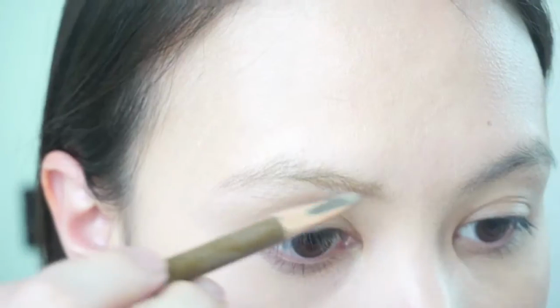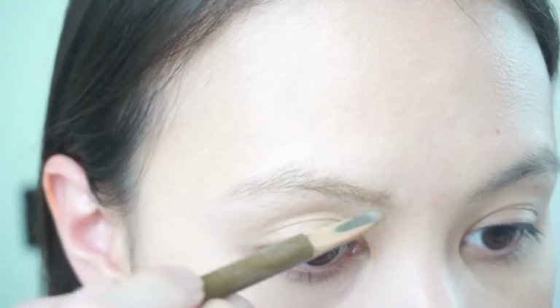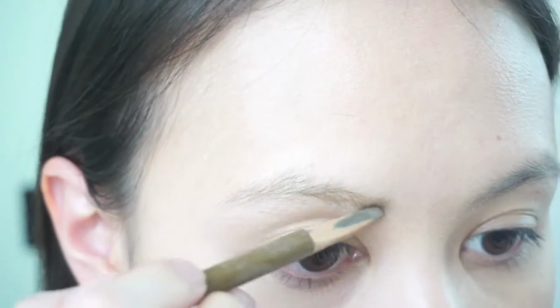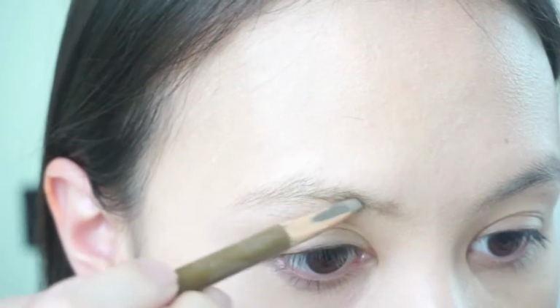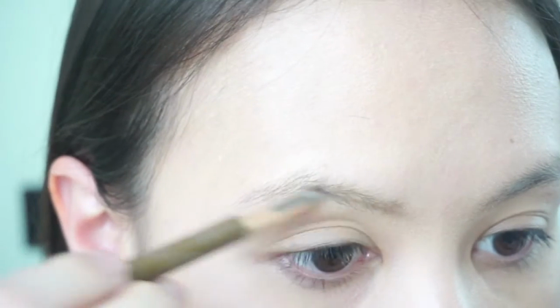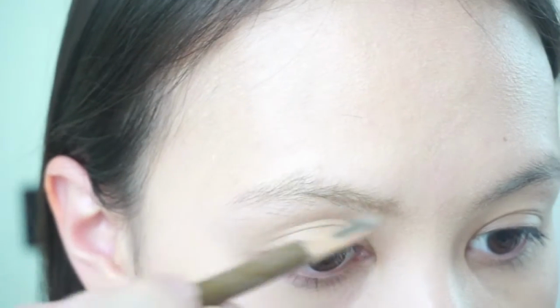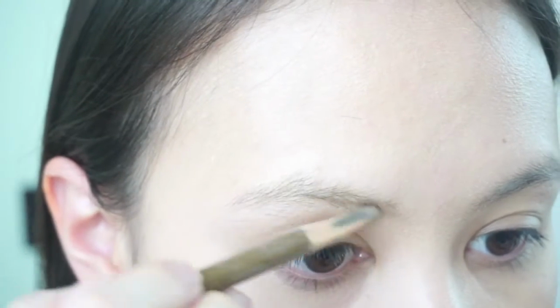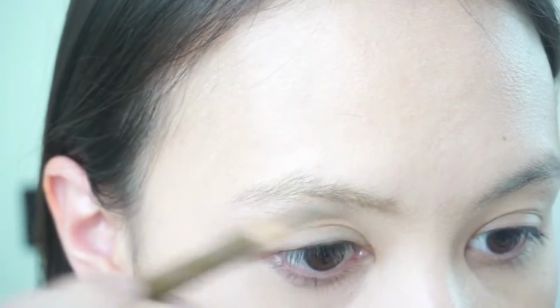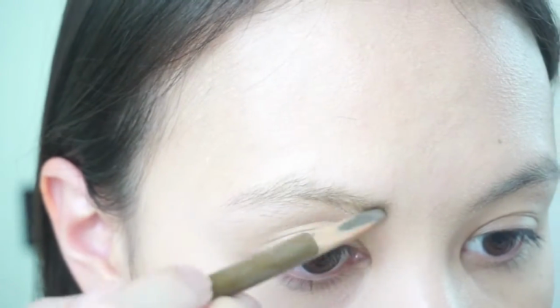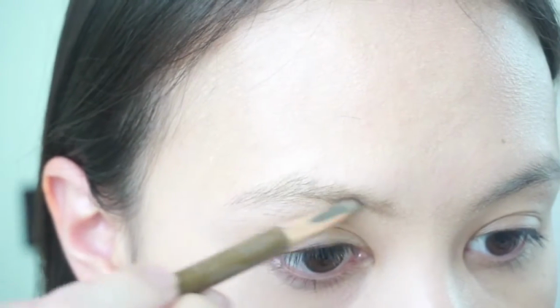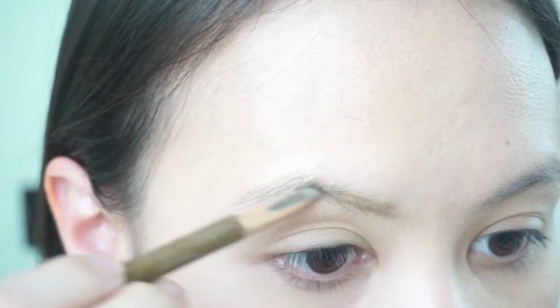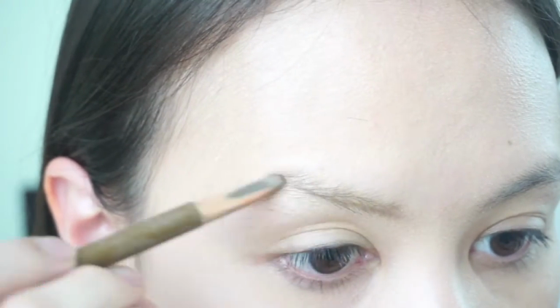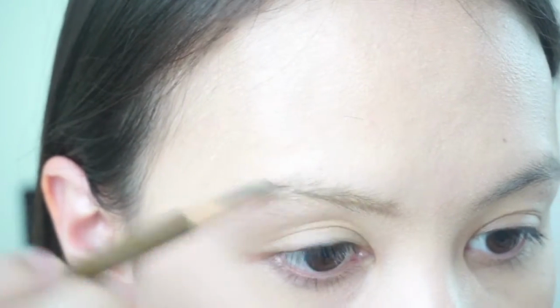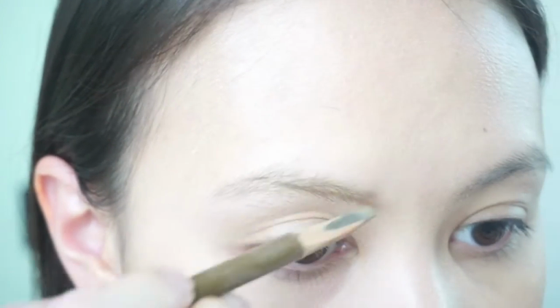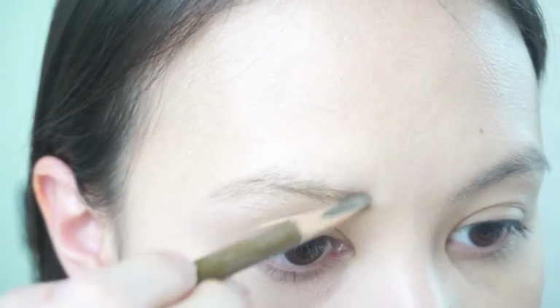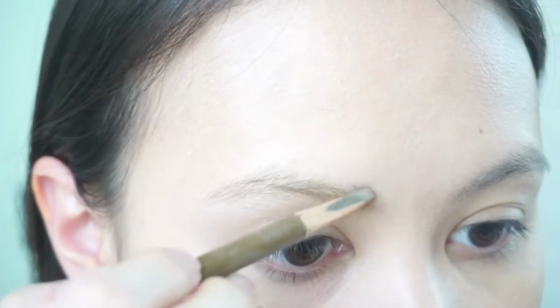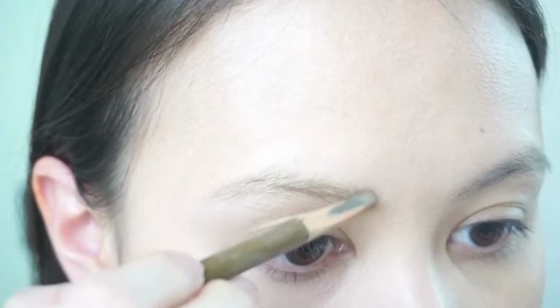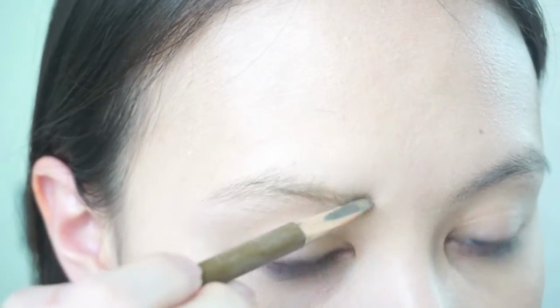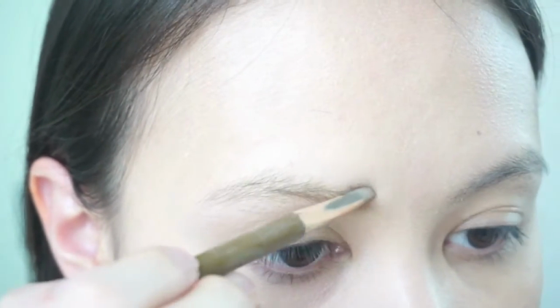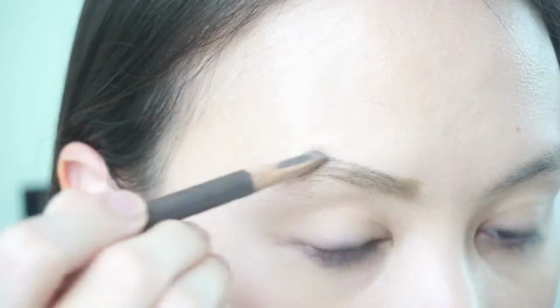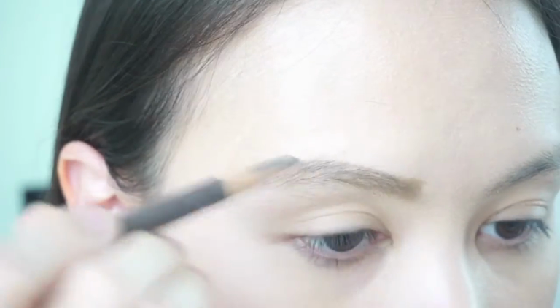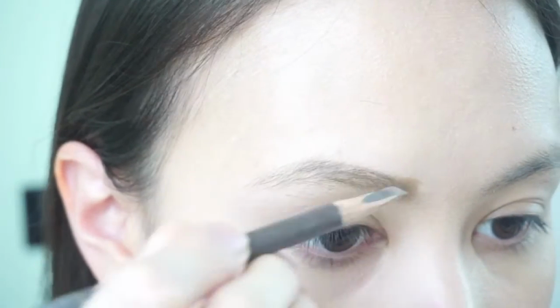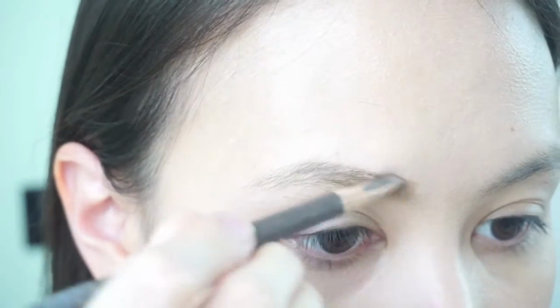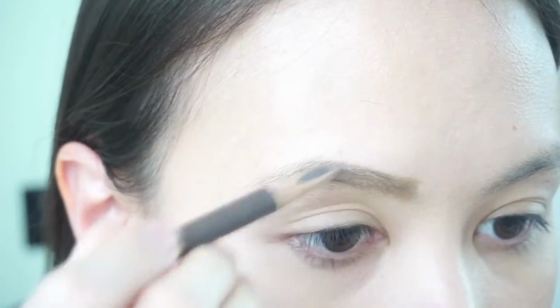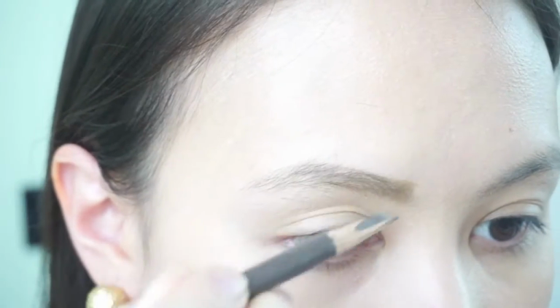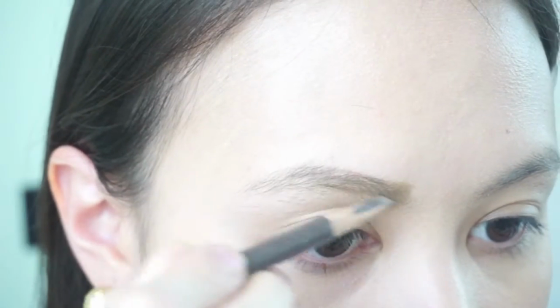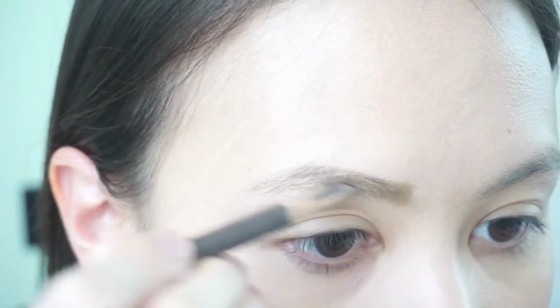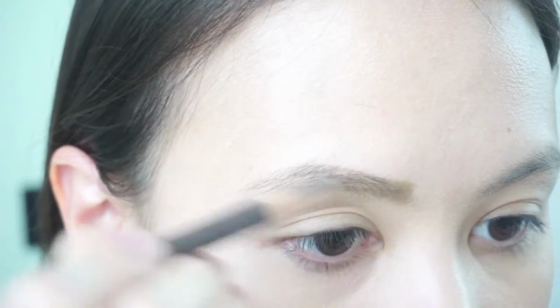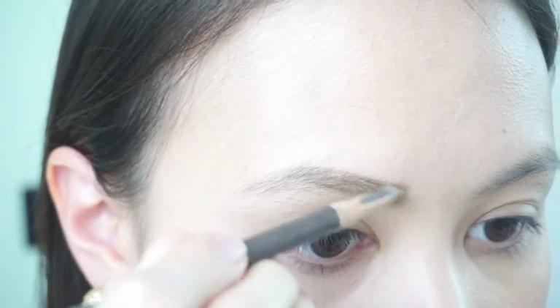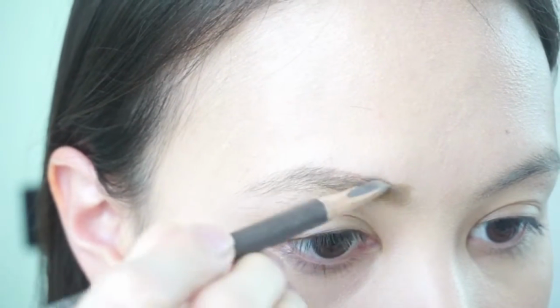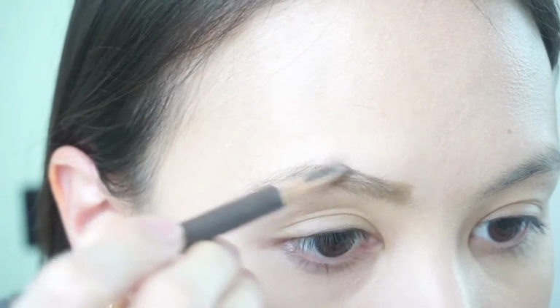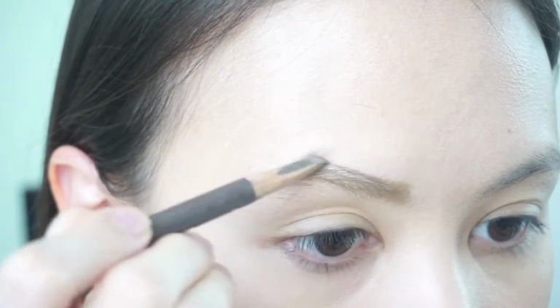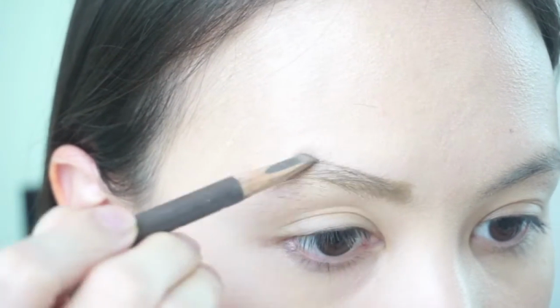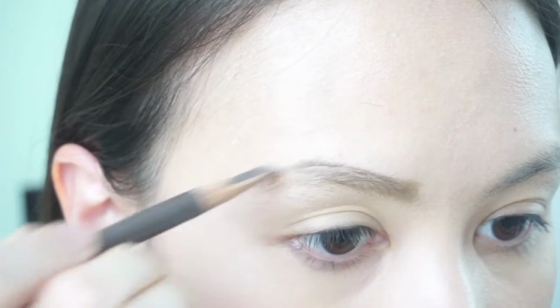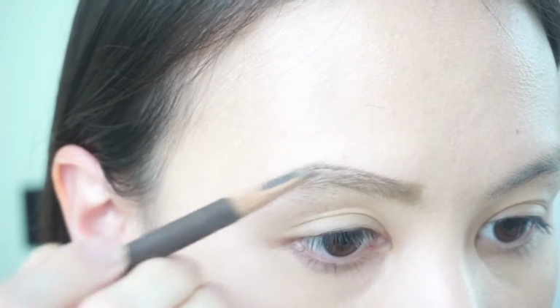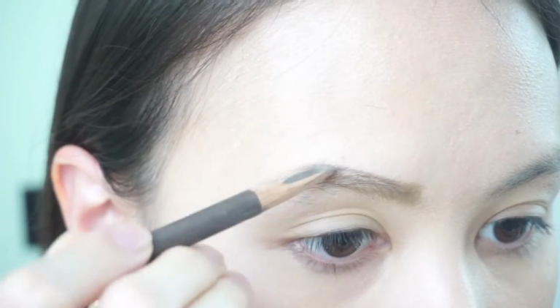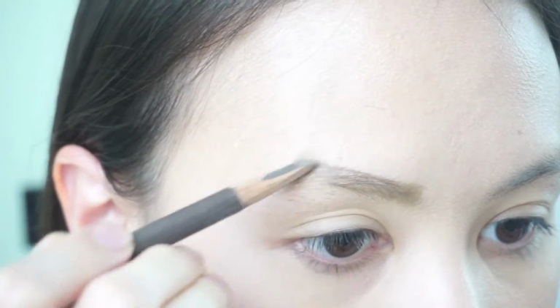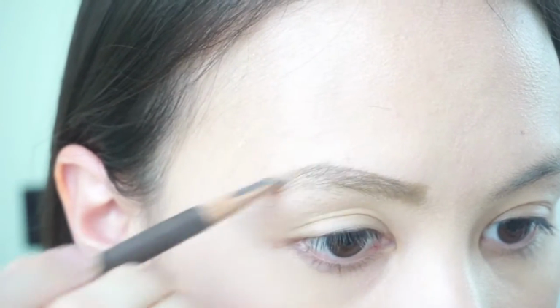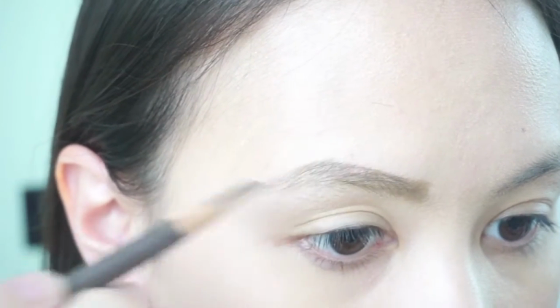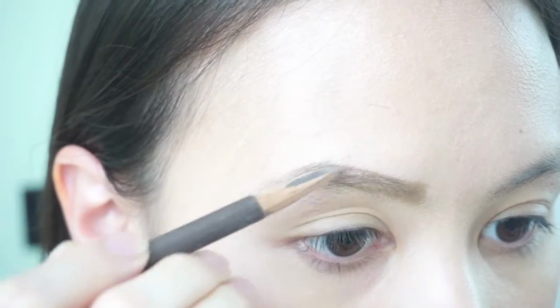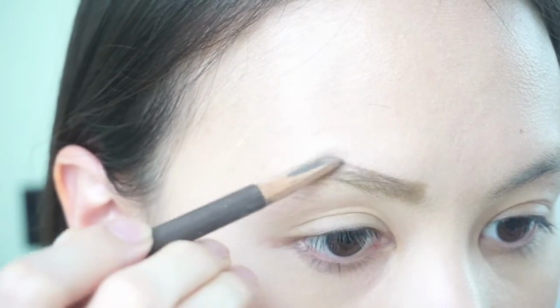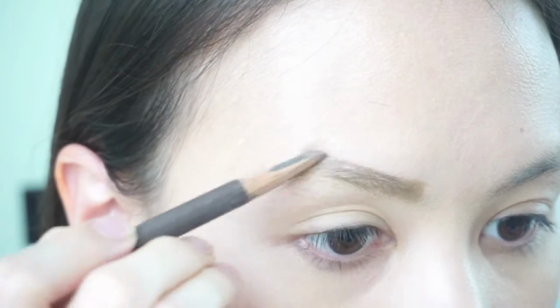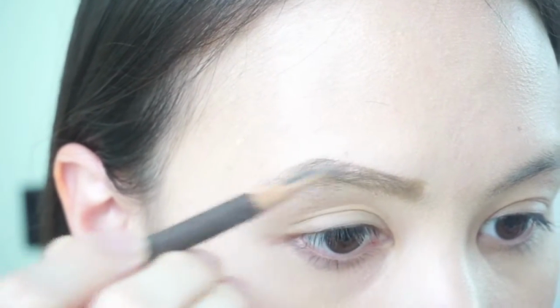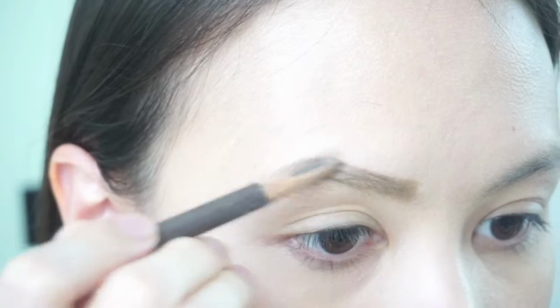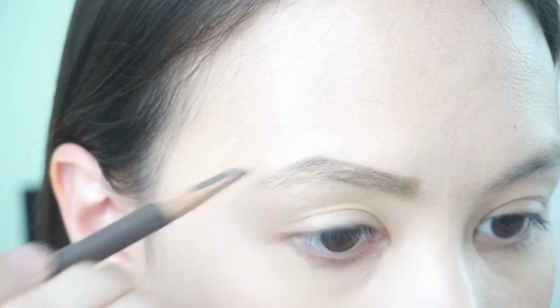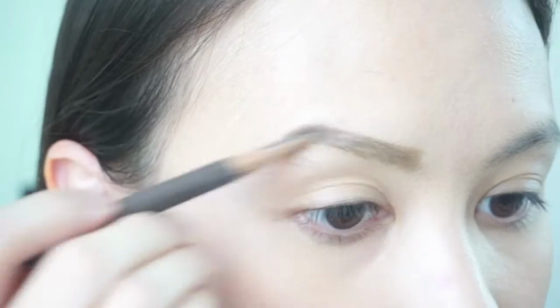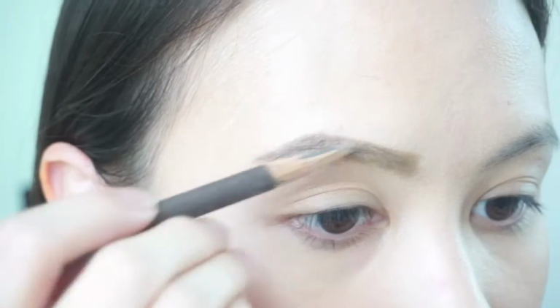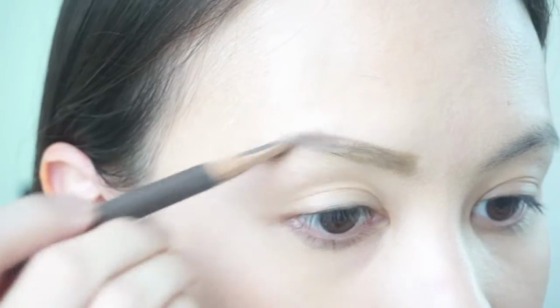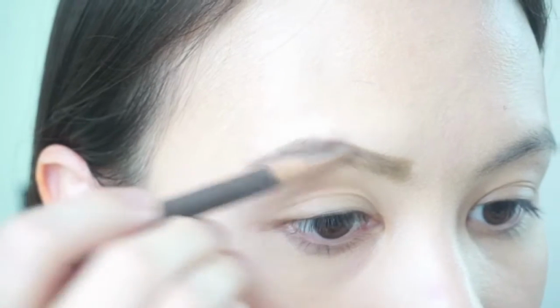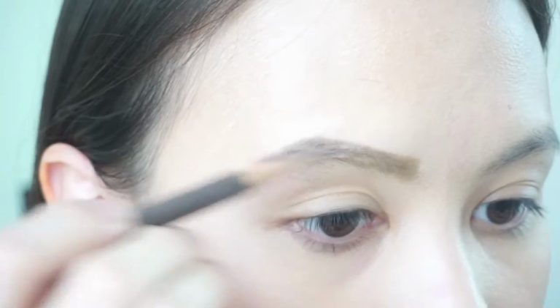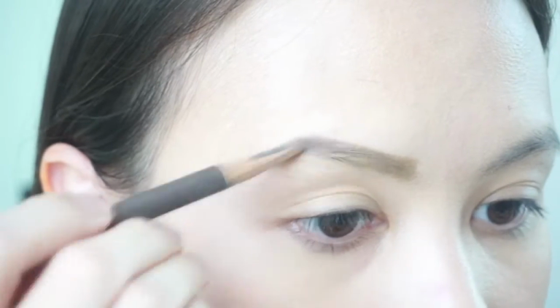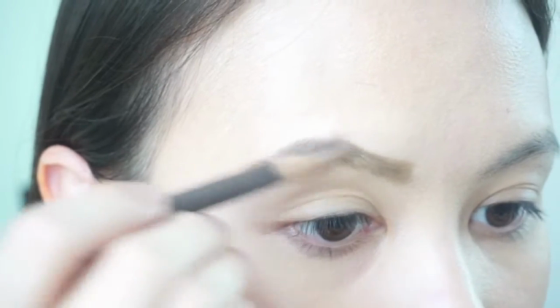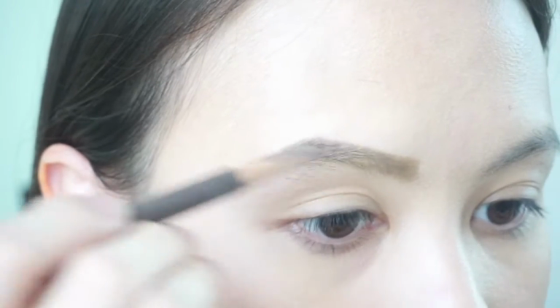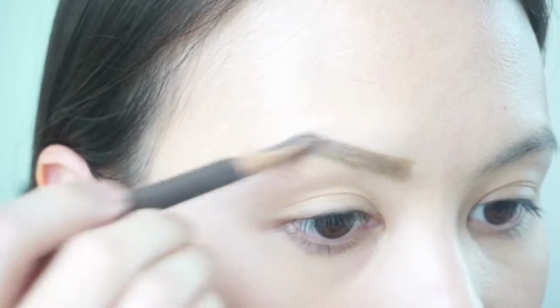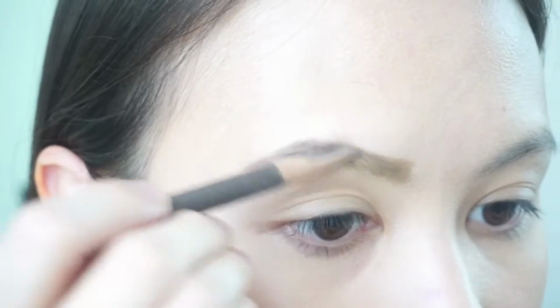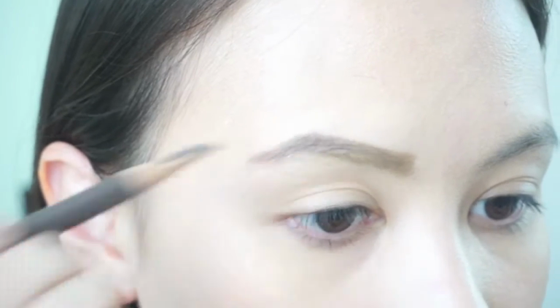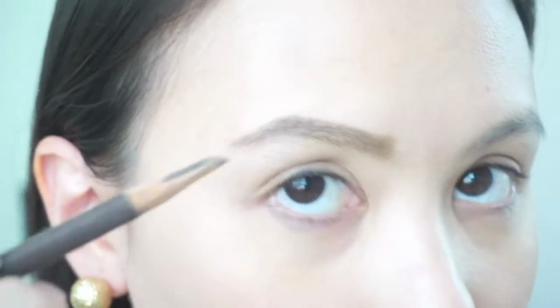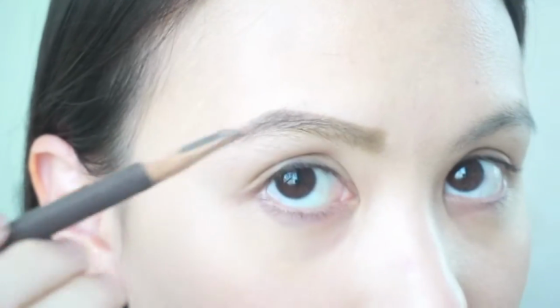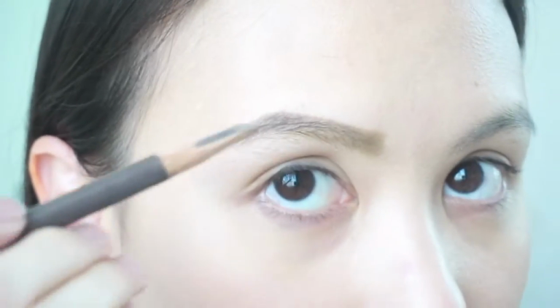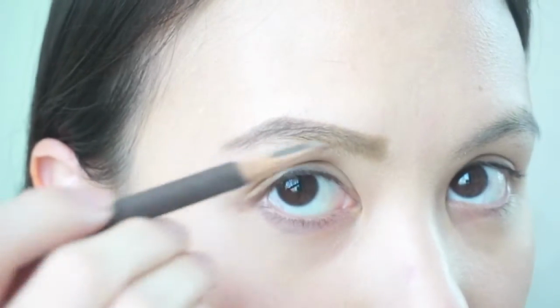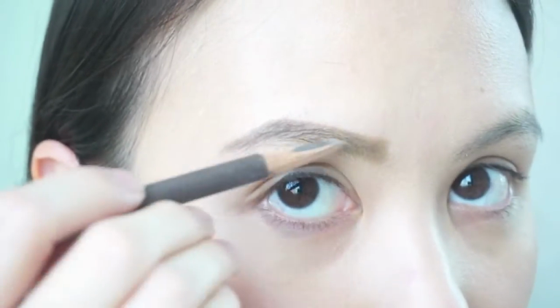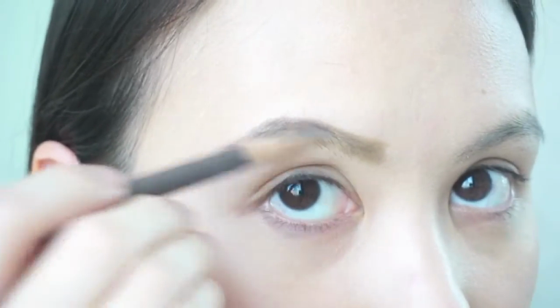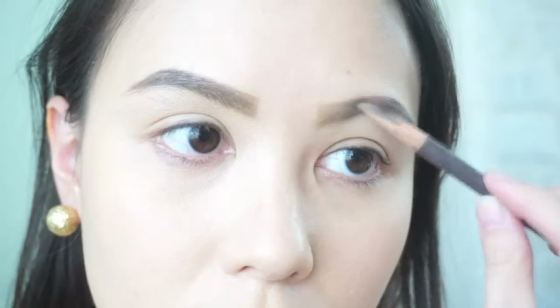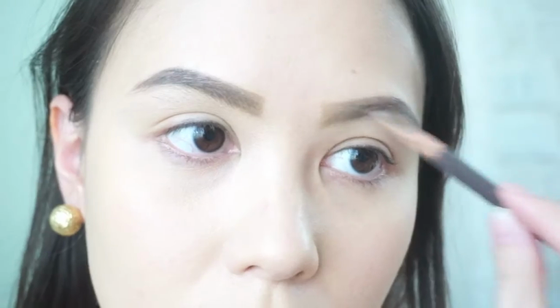Now start with your brows. You may check out my easy eyebrow tutorial for a detailed procedure on how to do this.